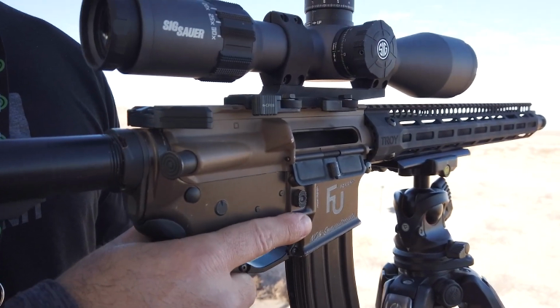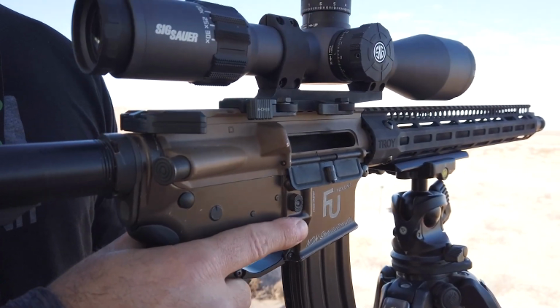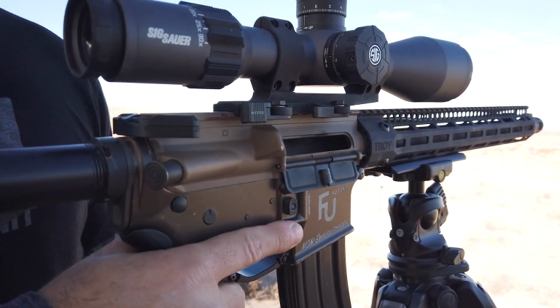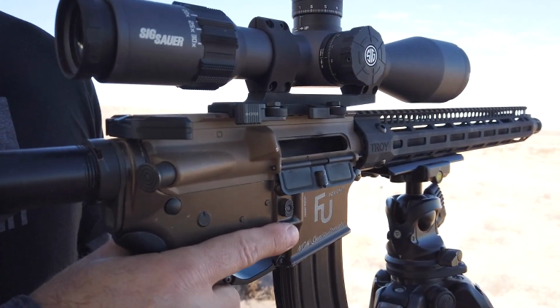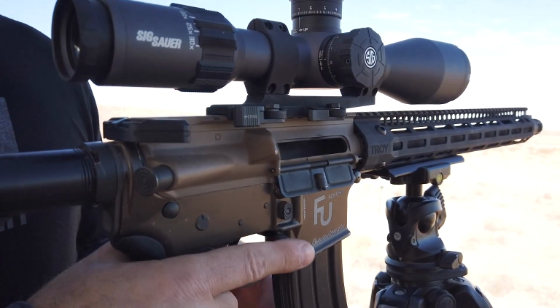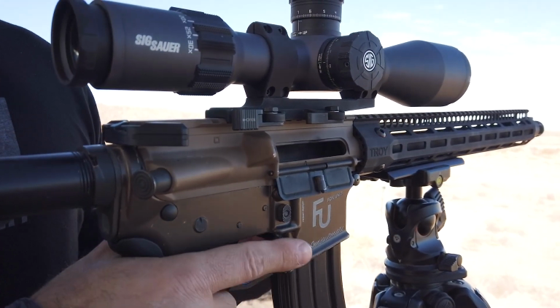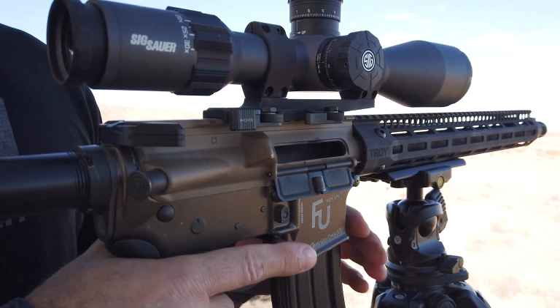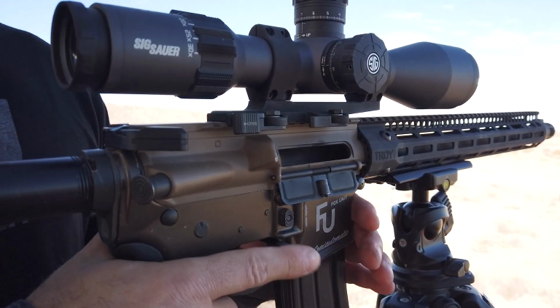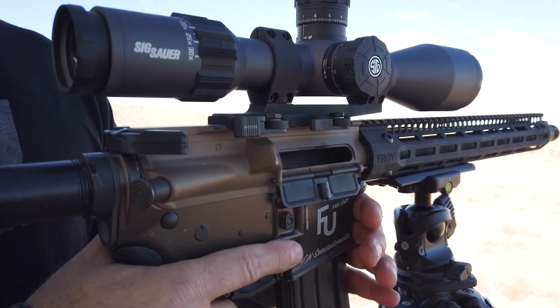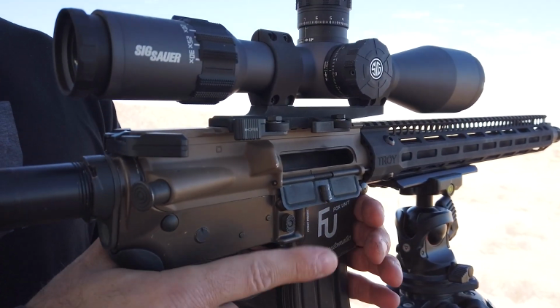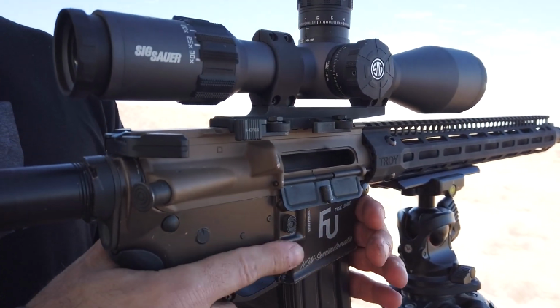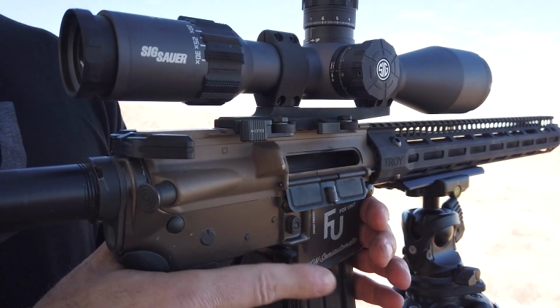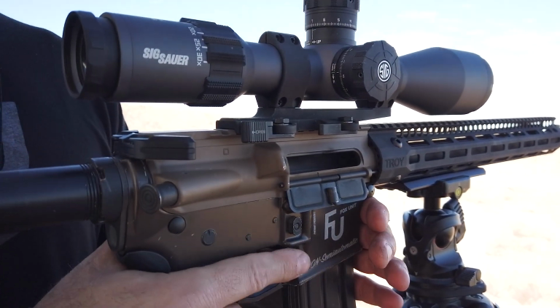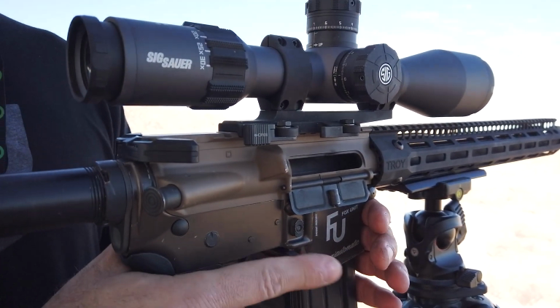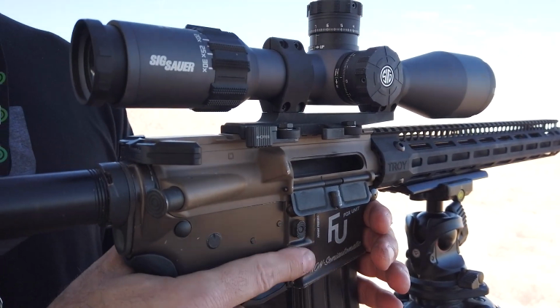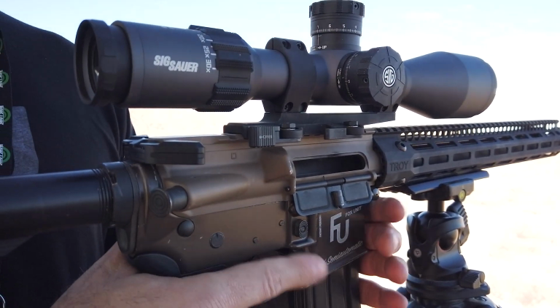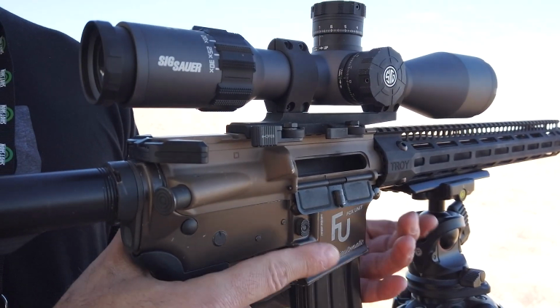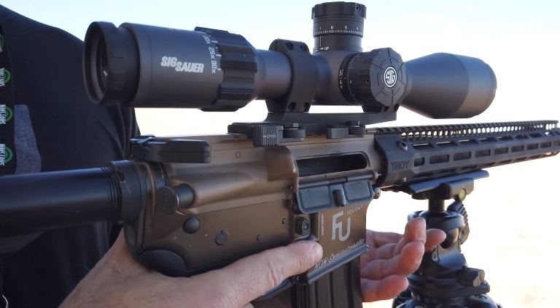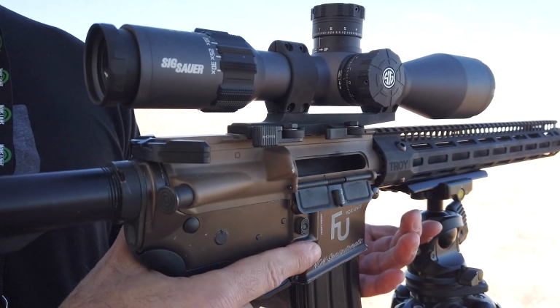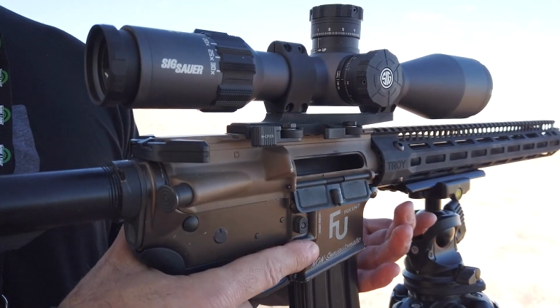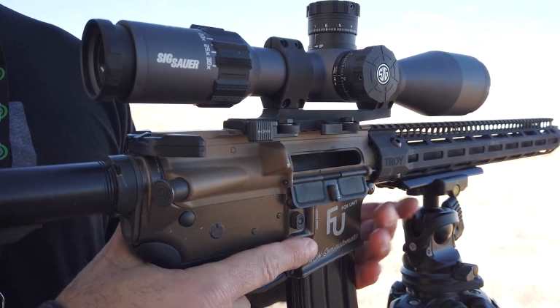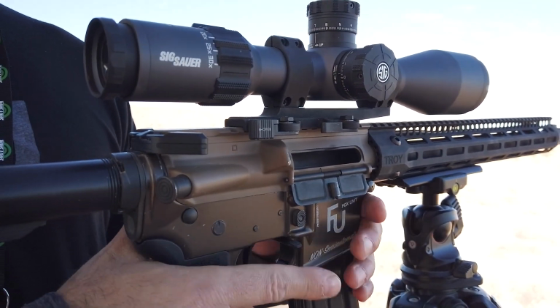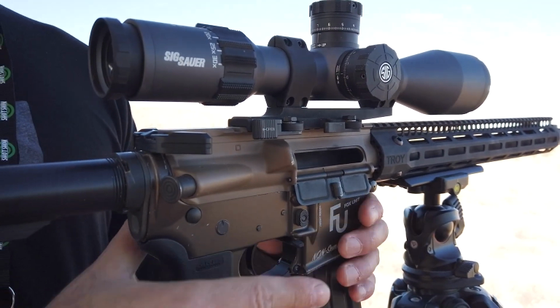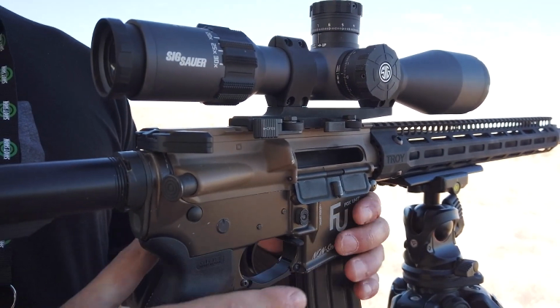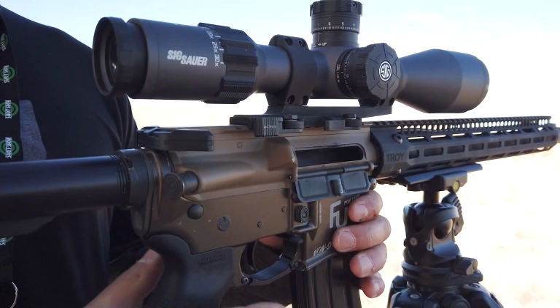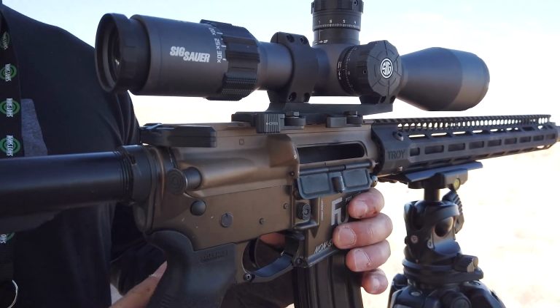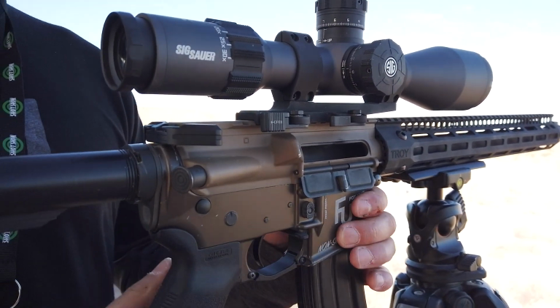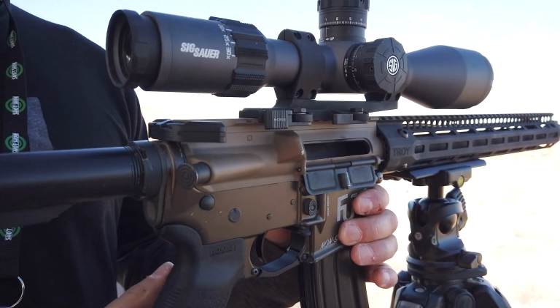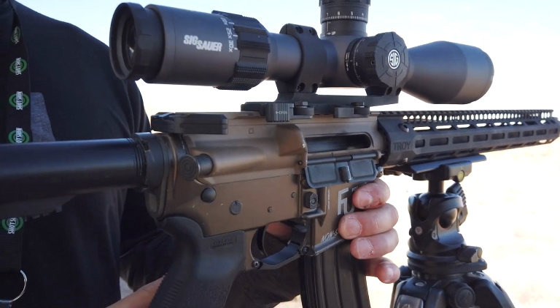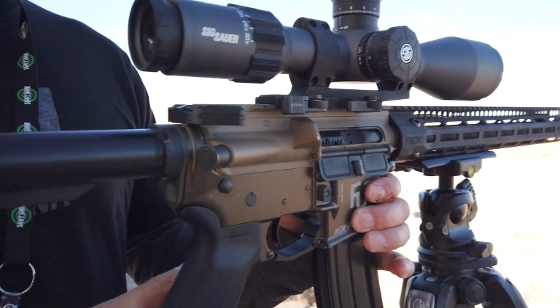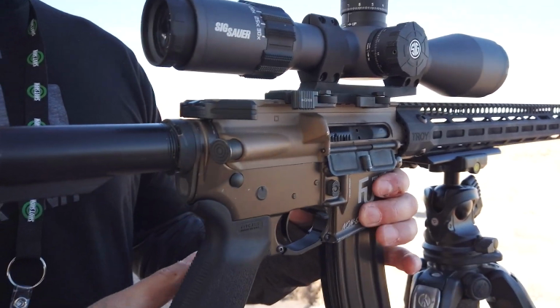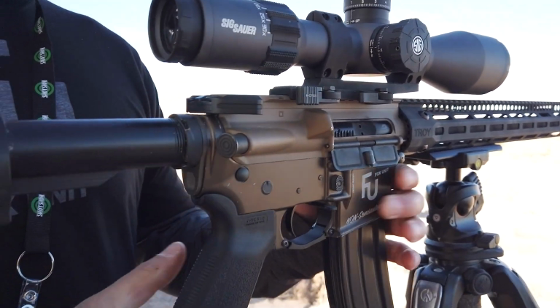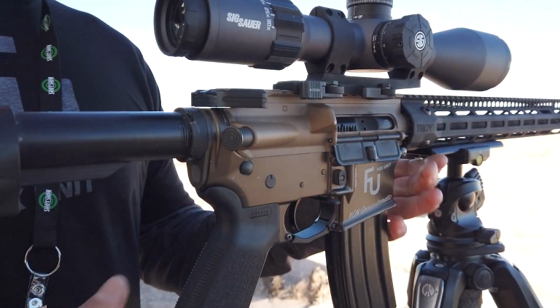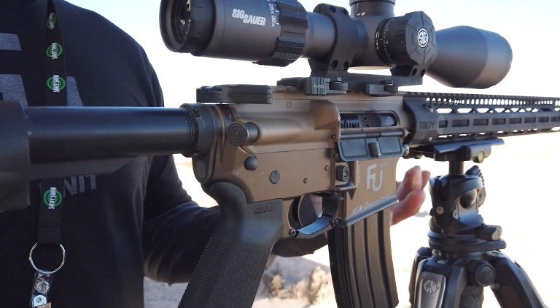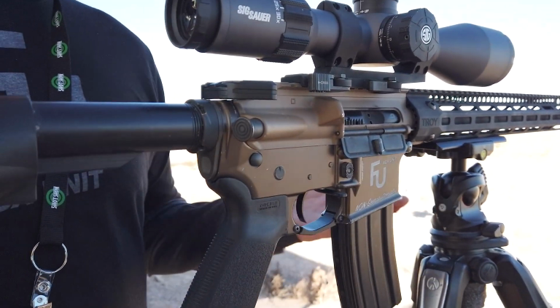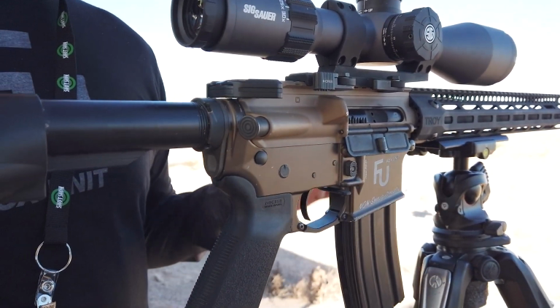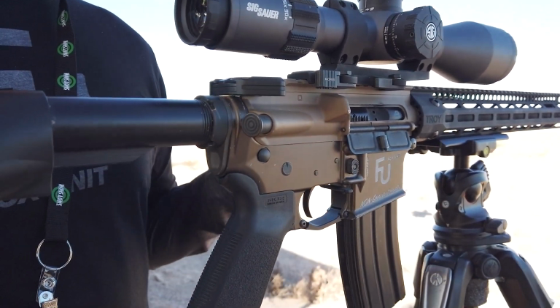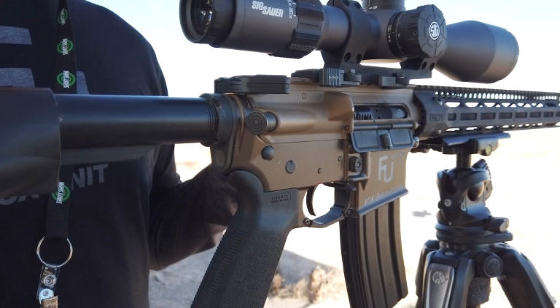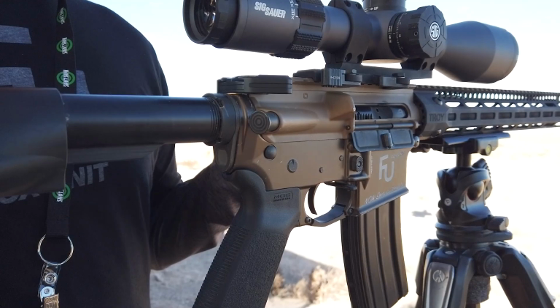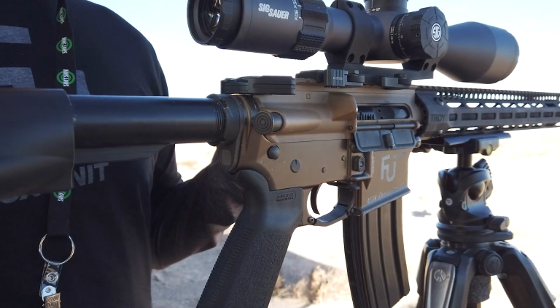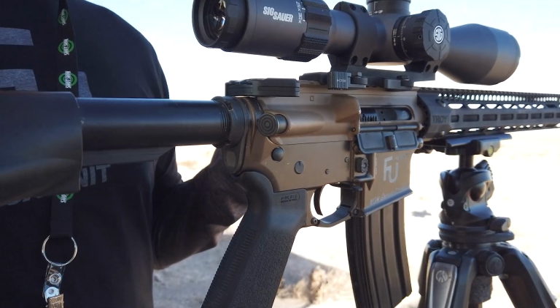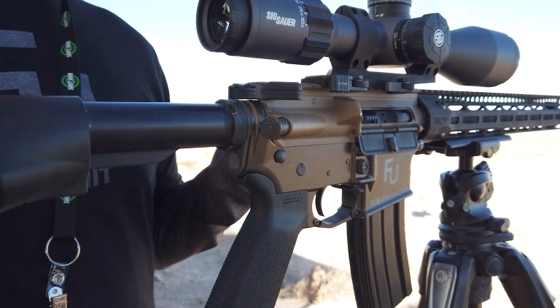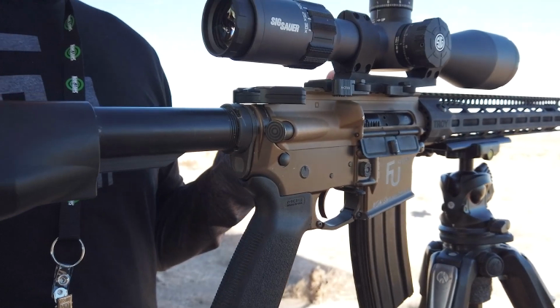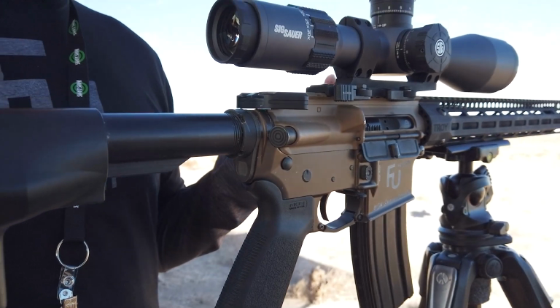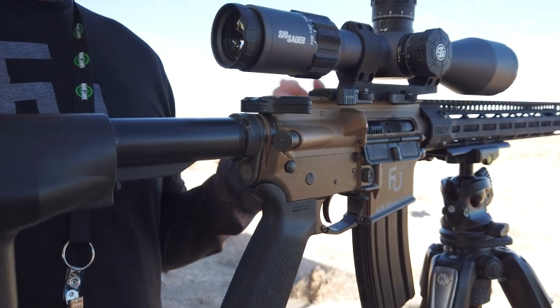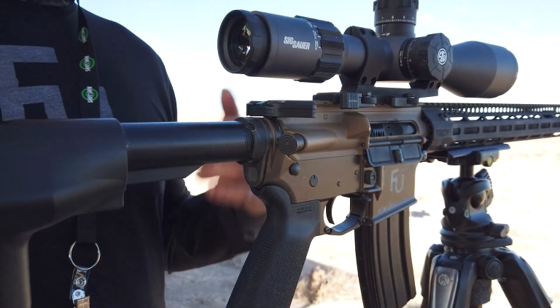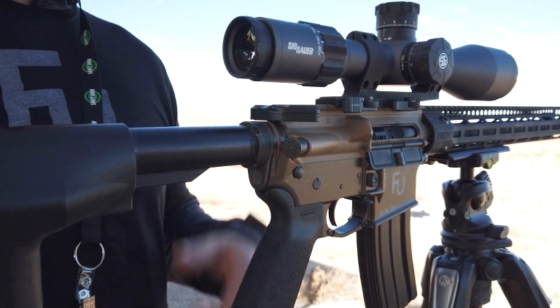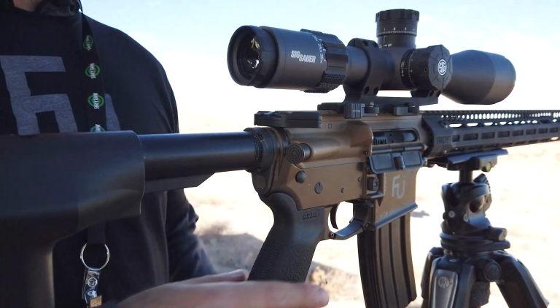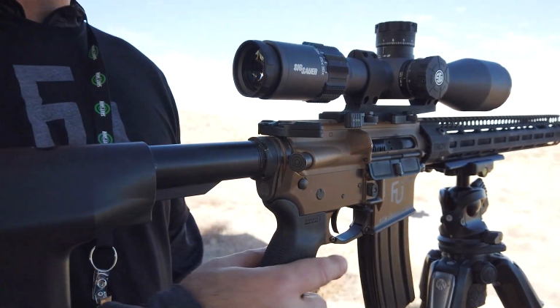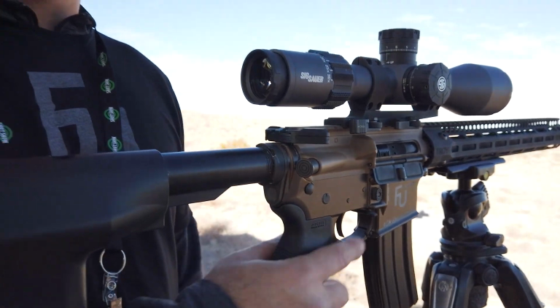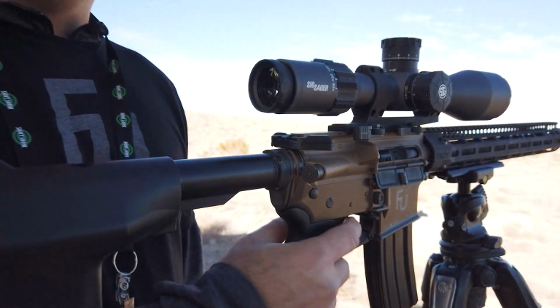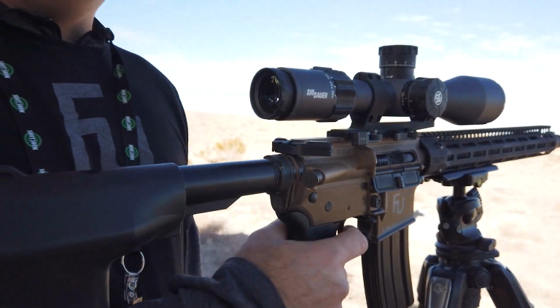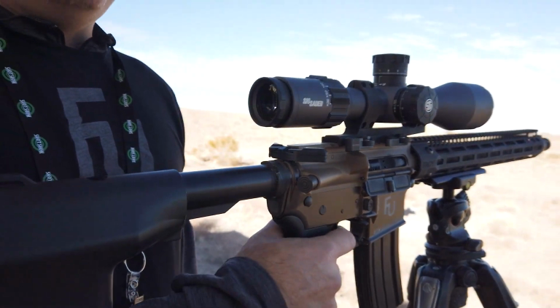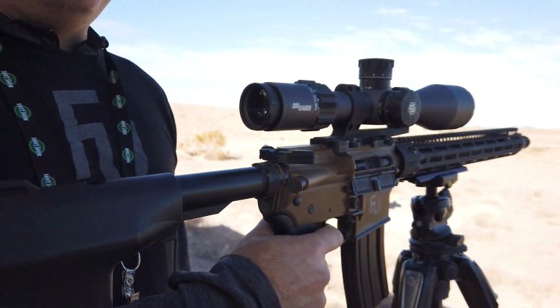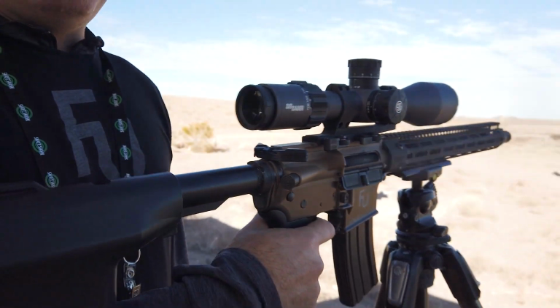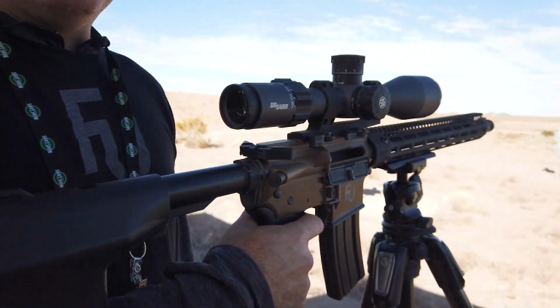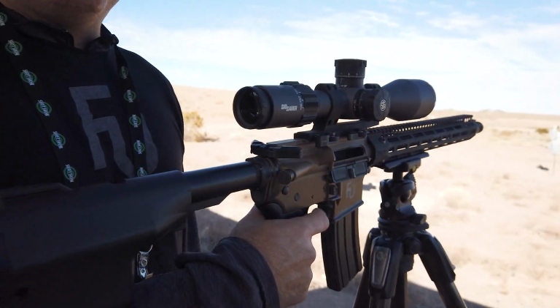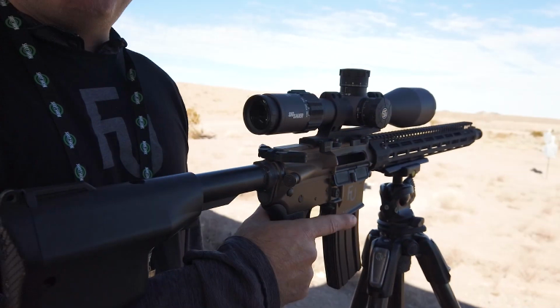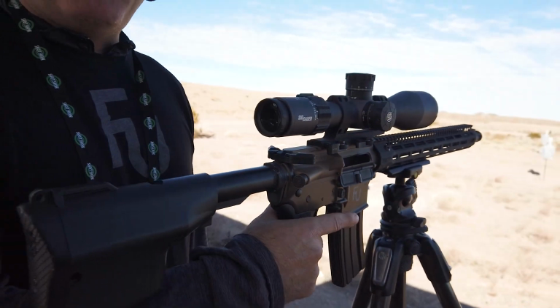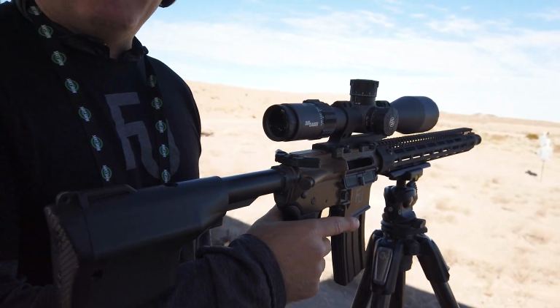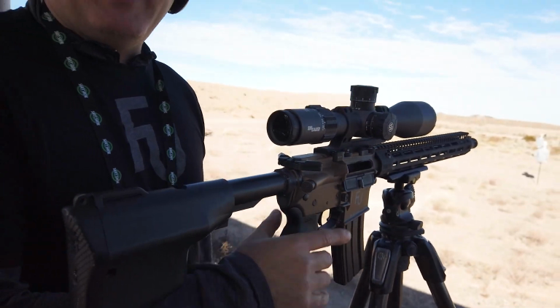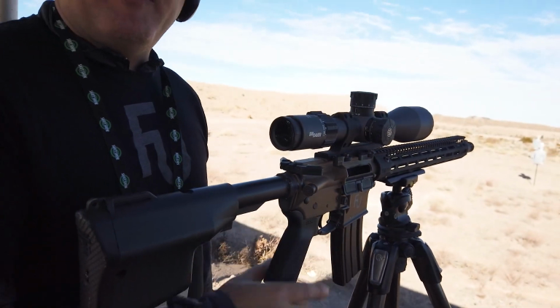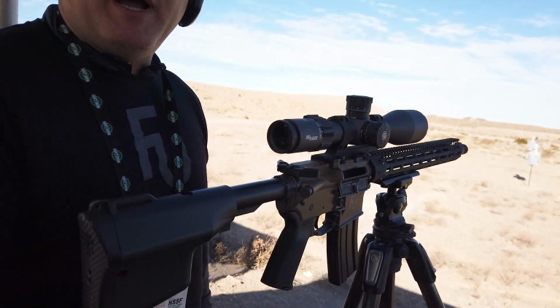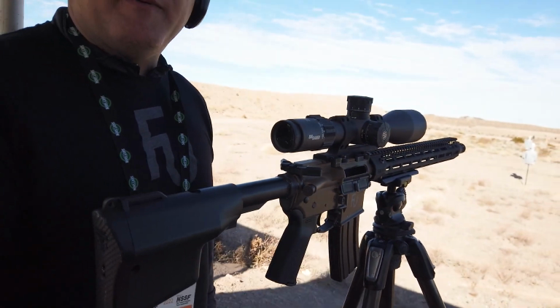You can actuate it from the bolt release lever installed here, or you can hit the regular bolt catch. Then fire that round.